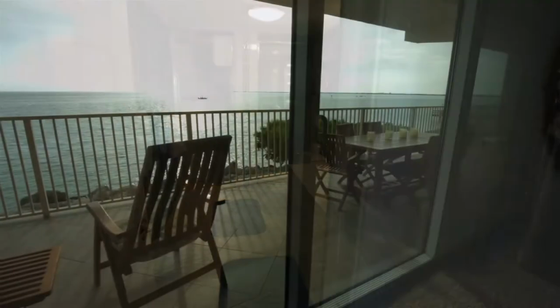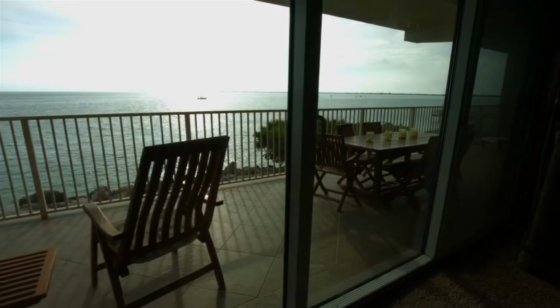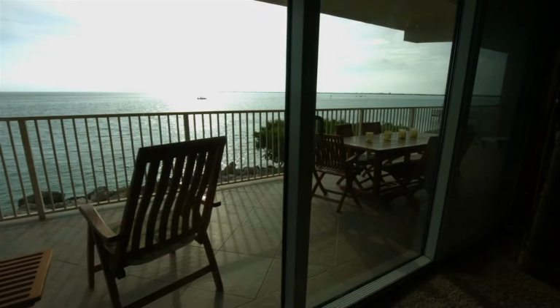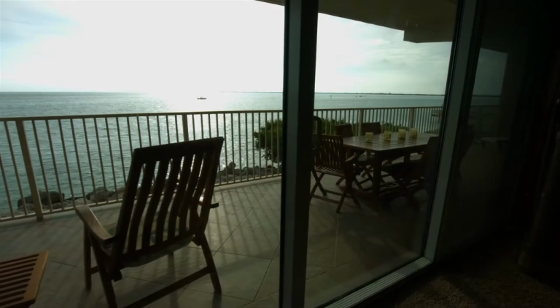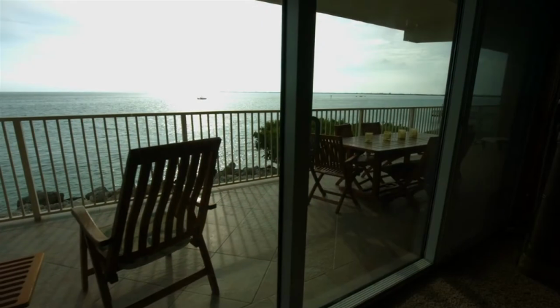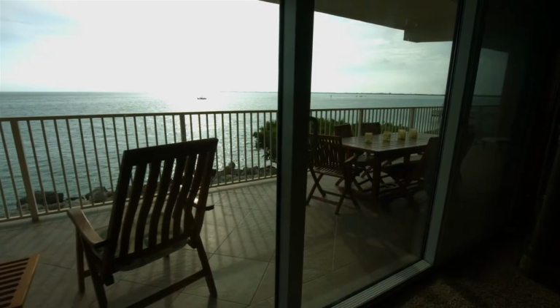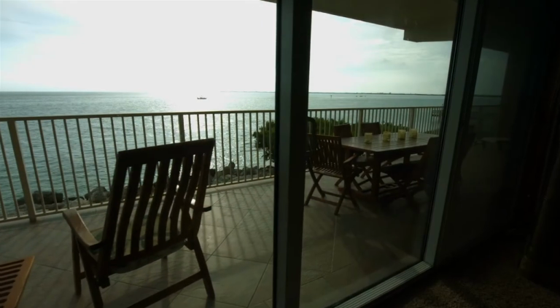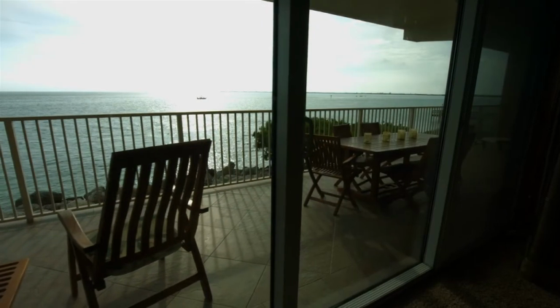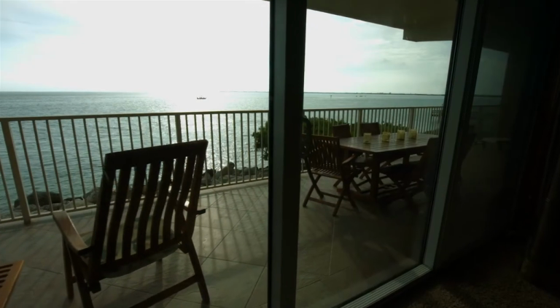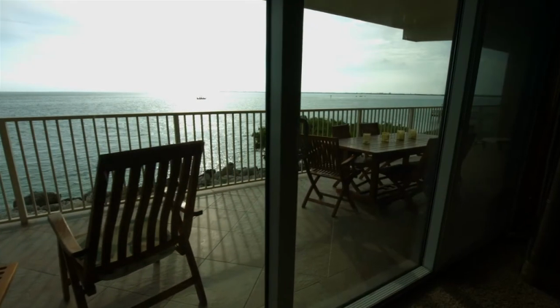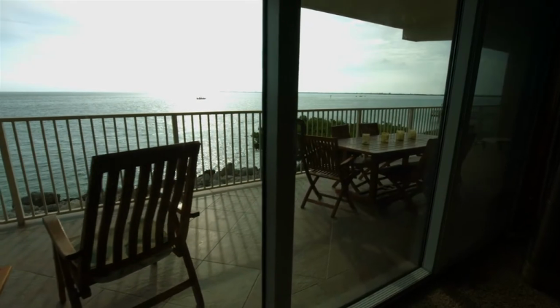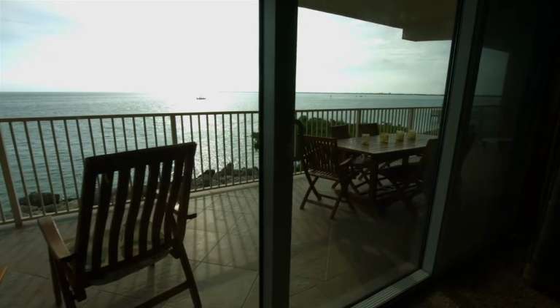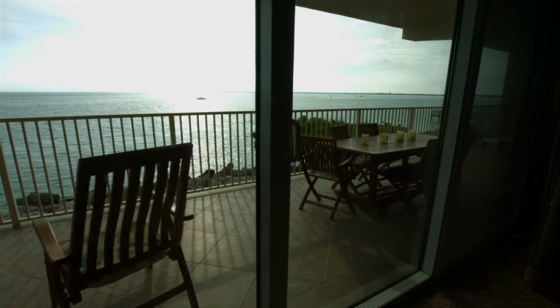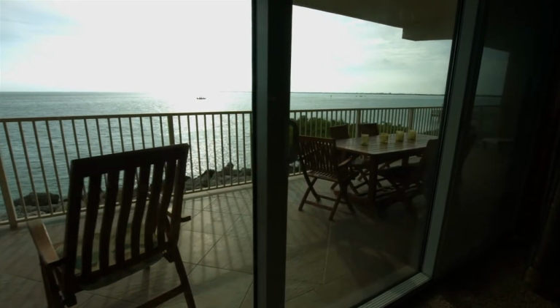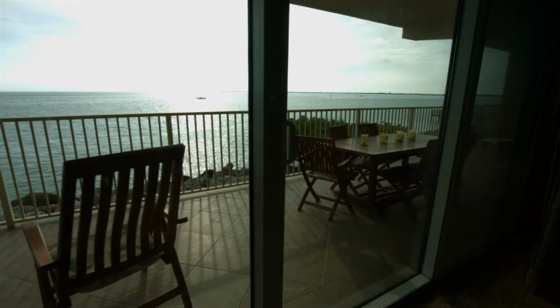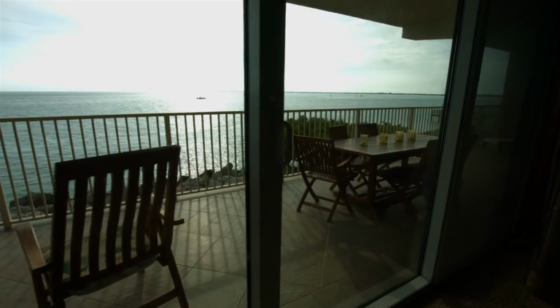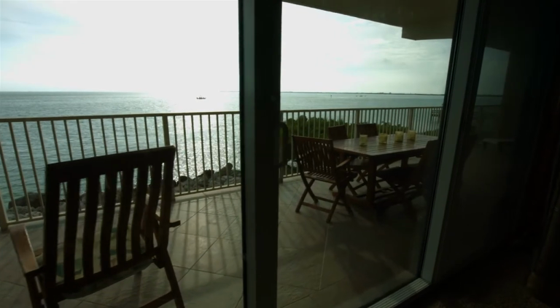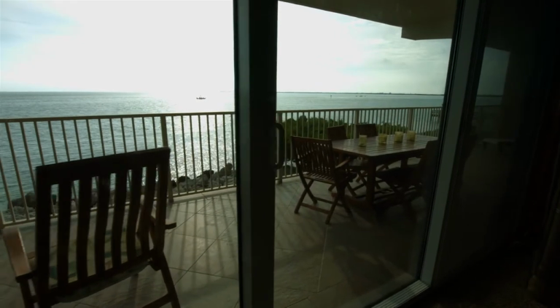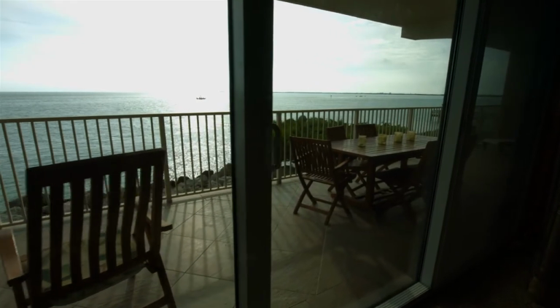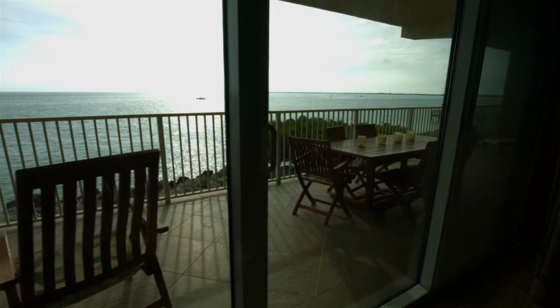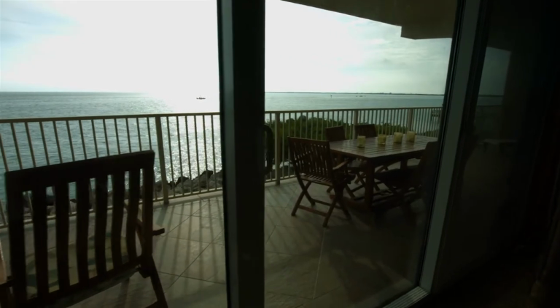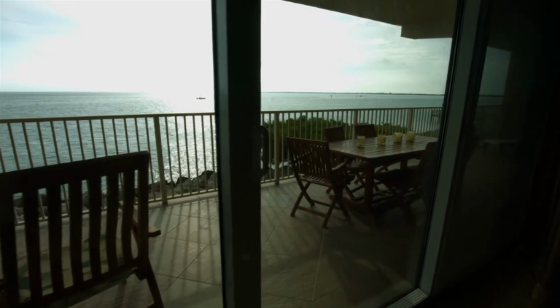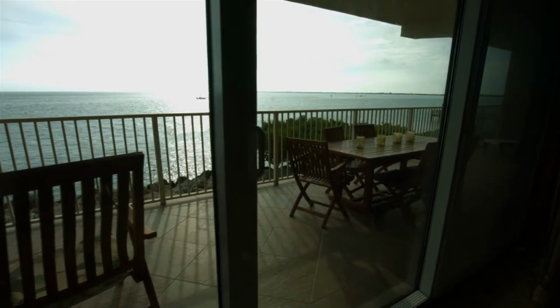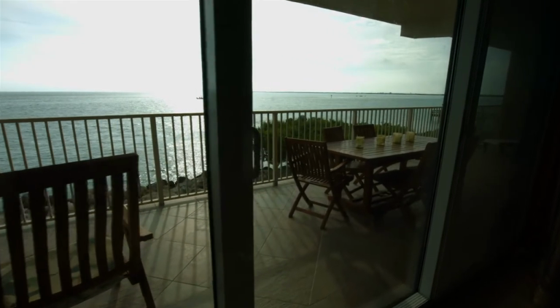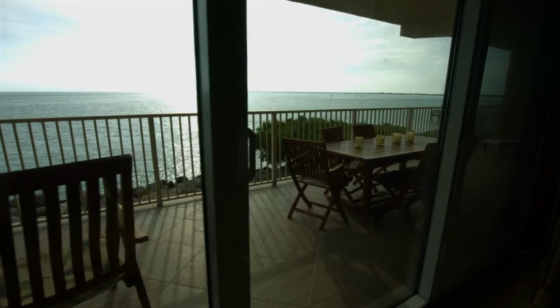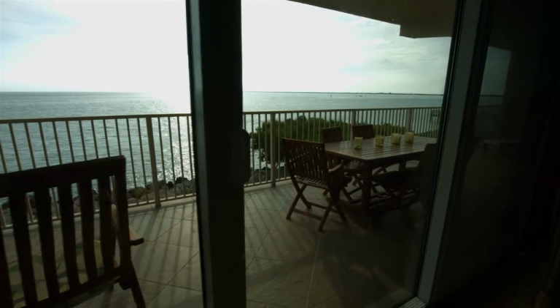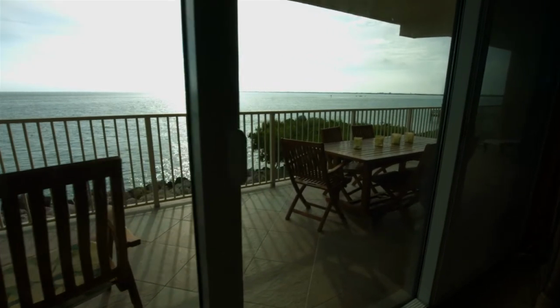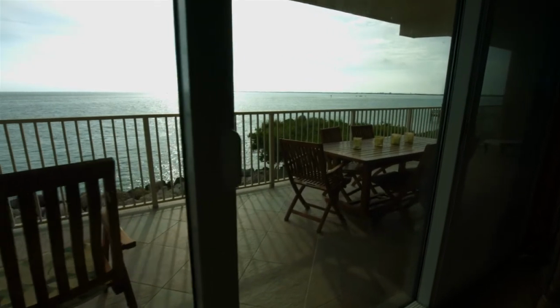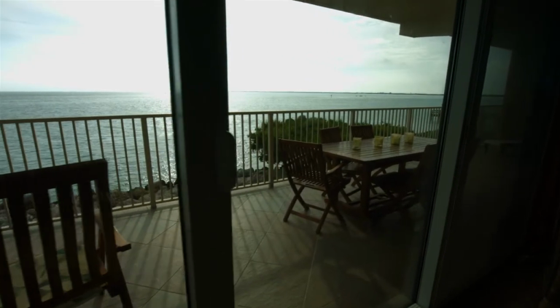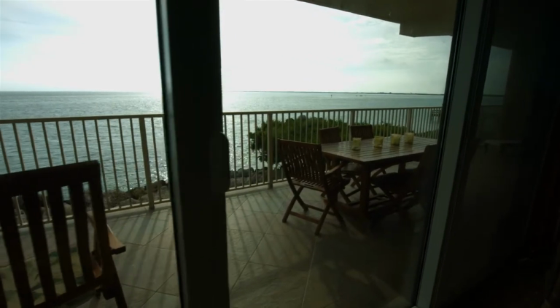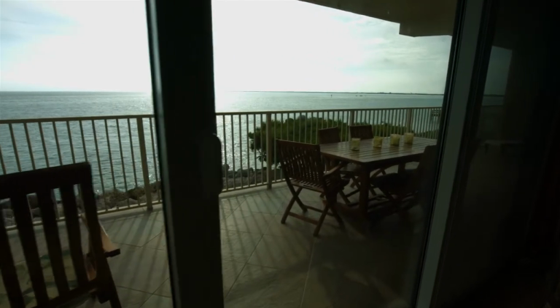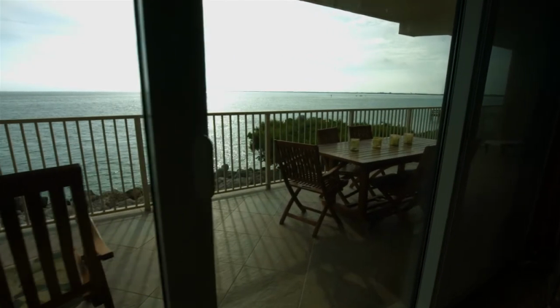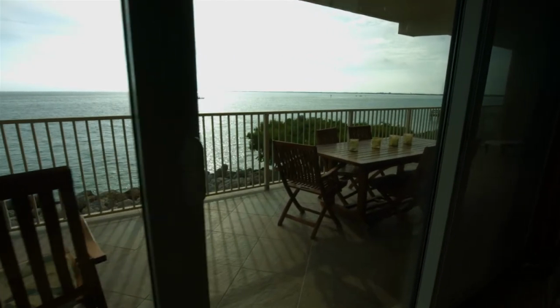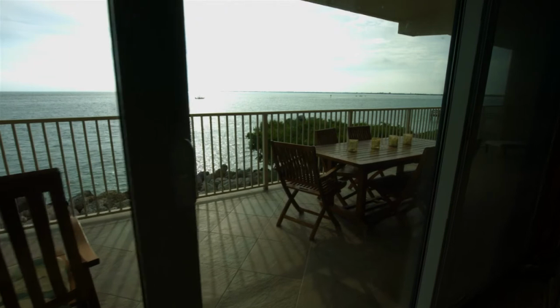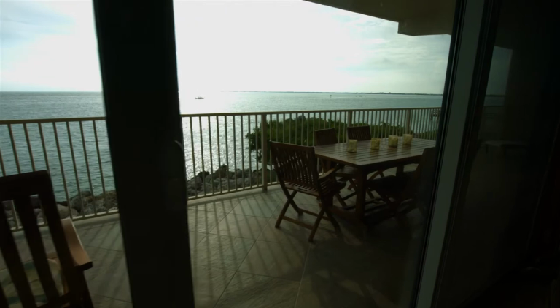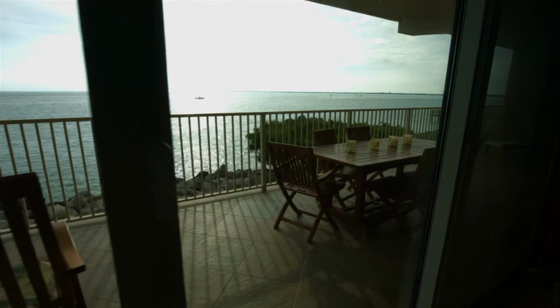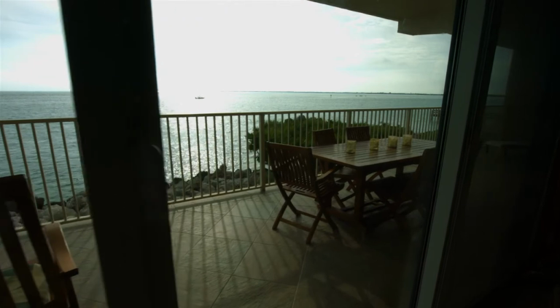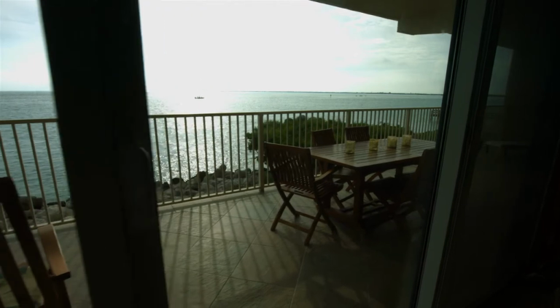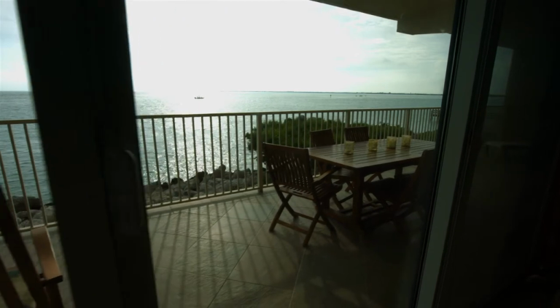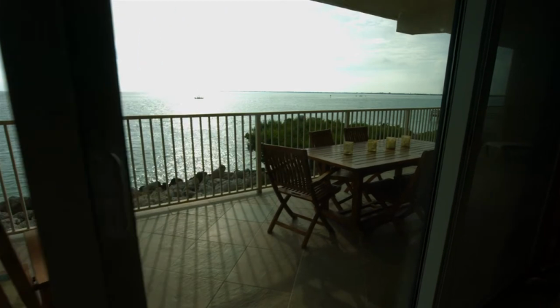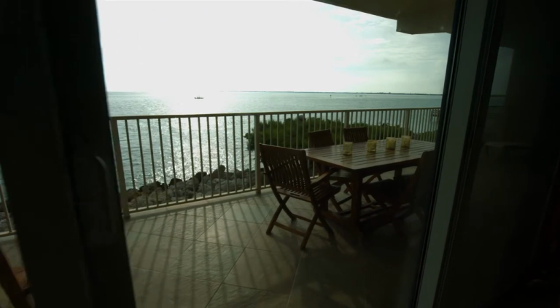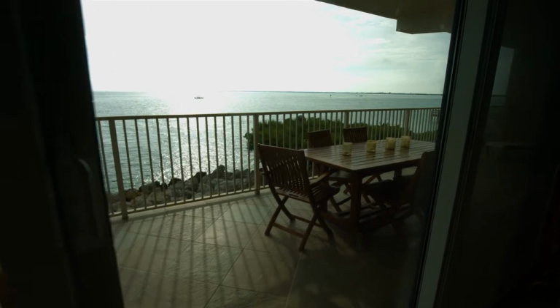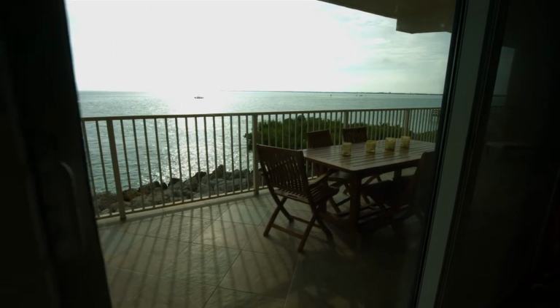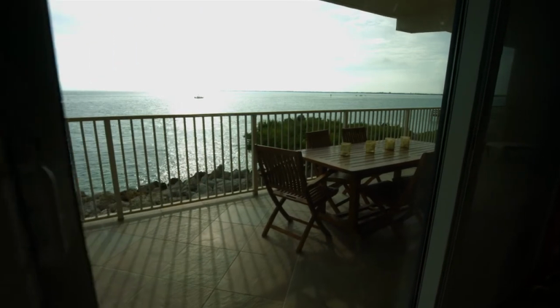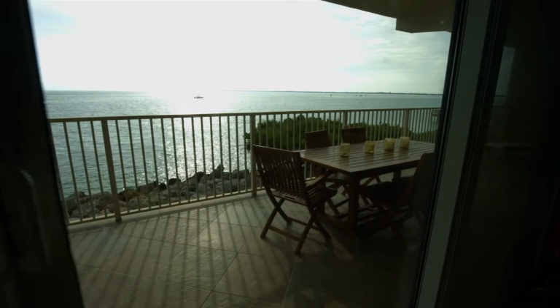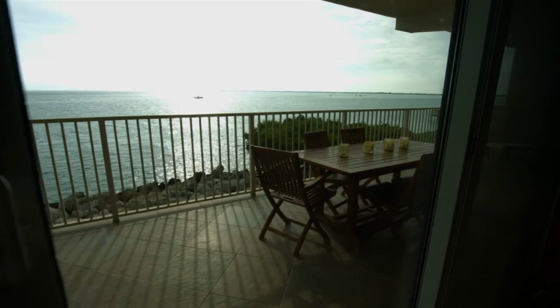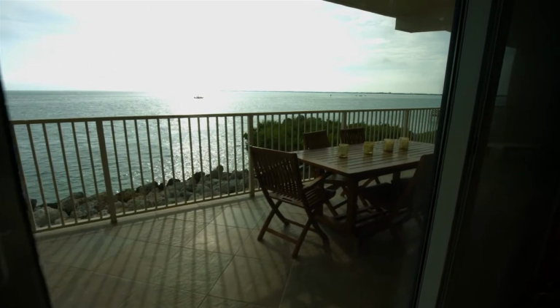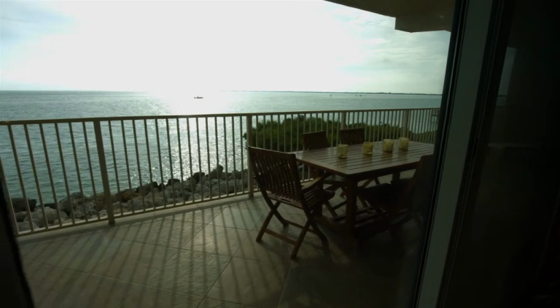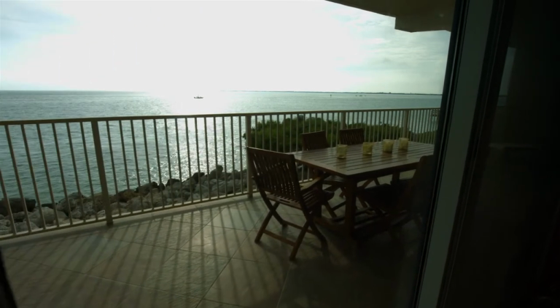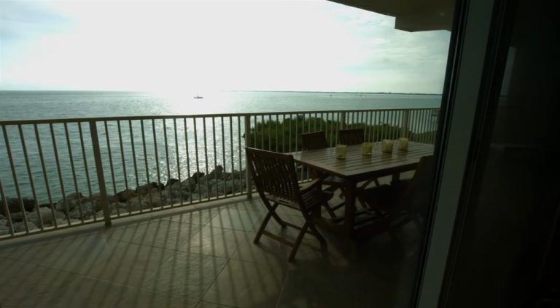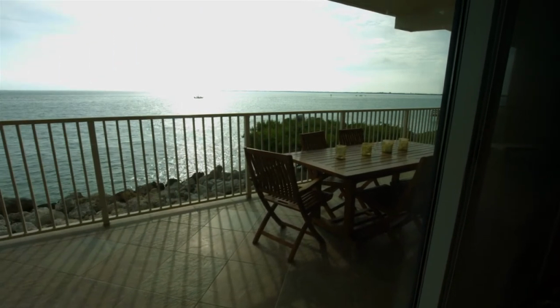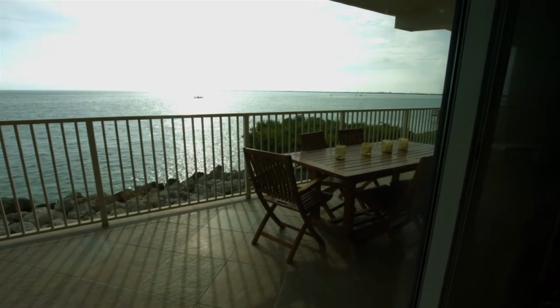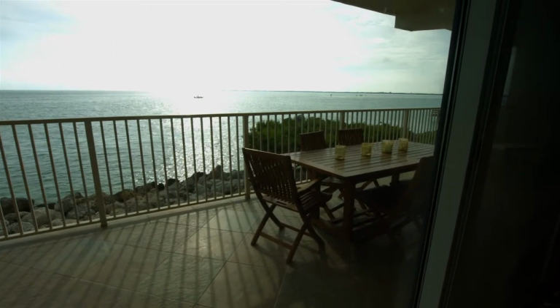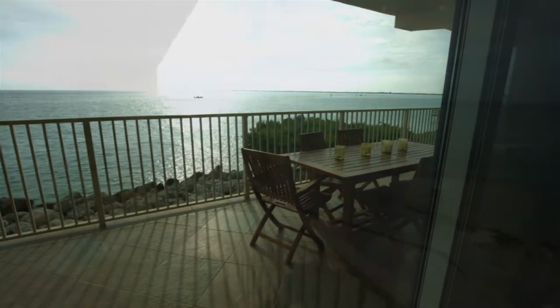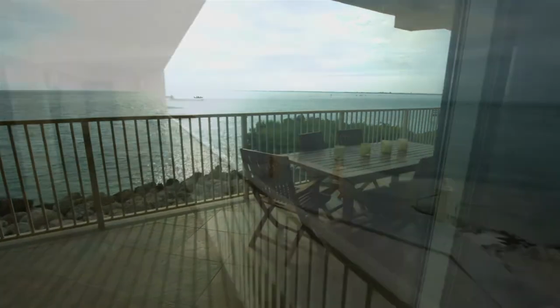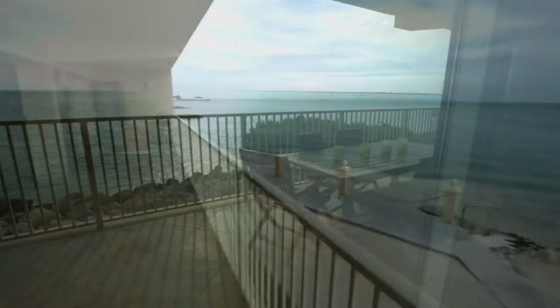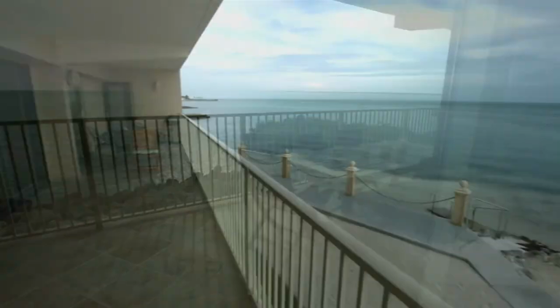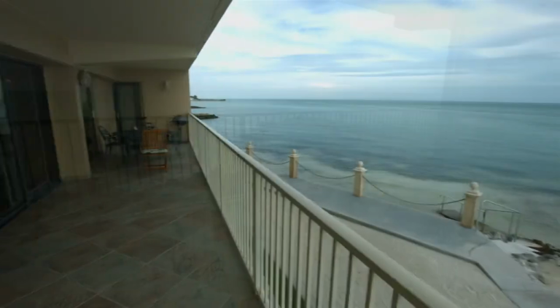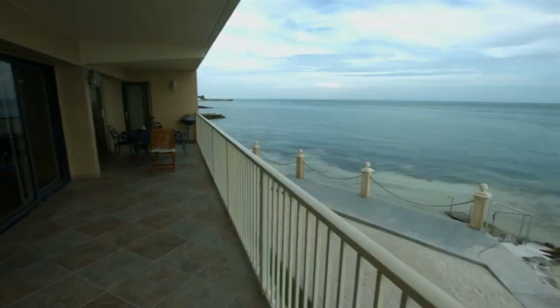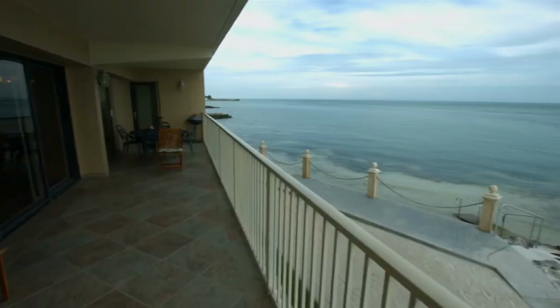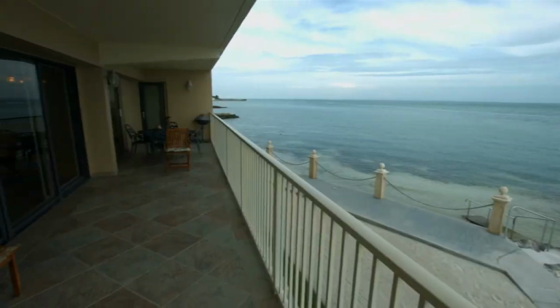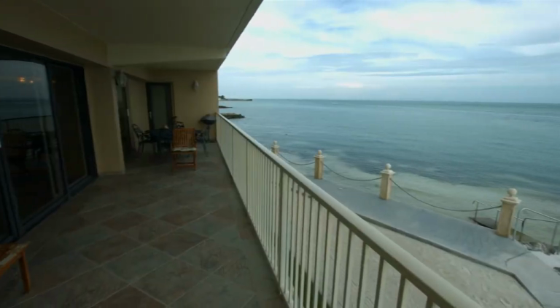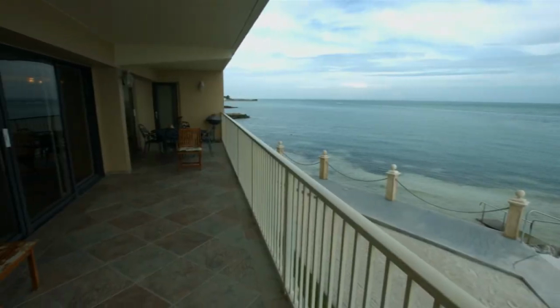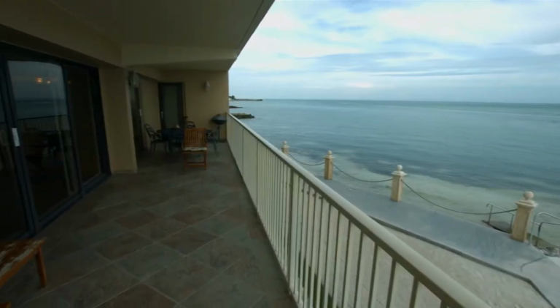The wraparound balcony is very large and has beautiful views of the ocean and the incredible Keys sunsets.